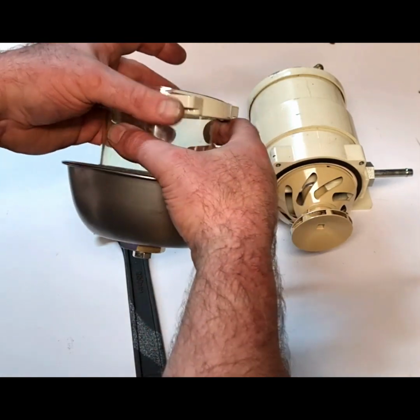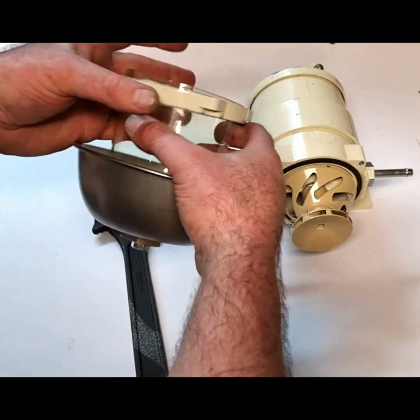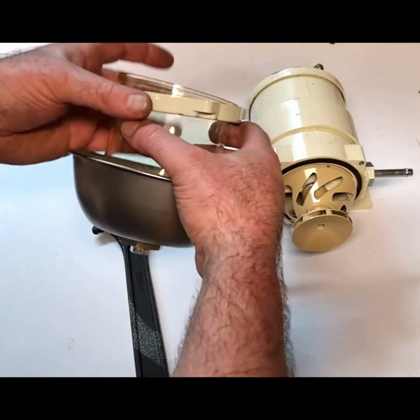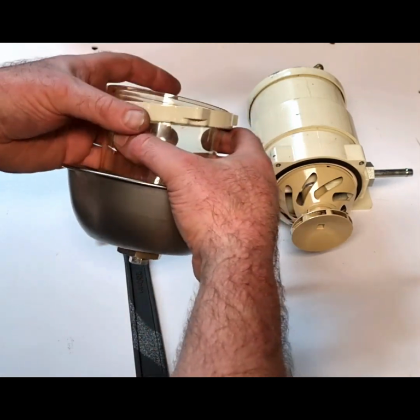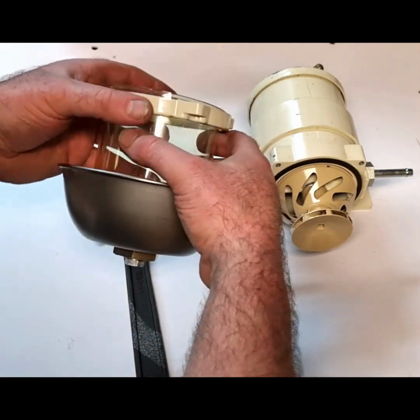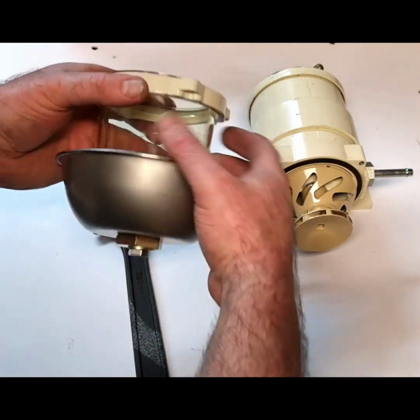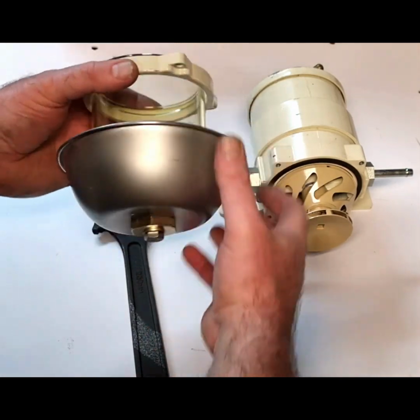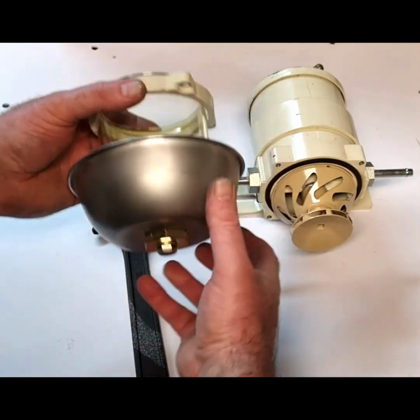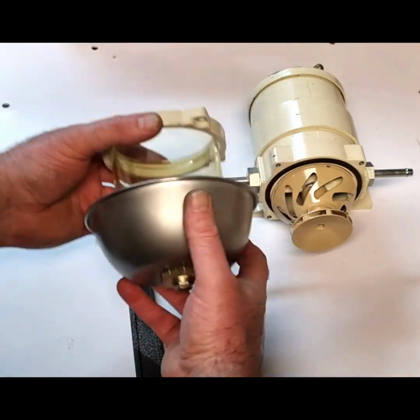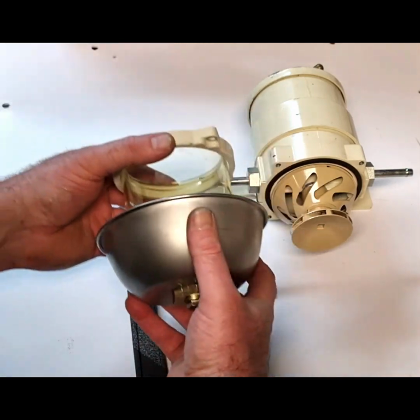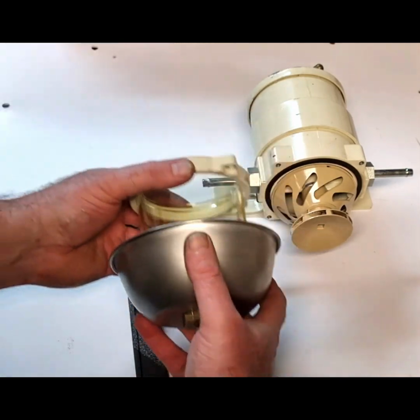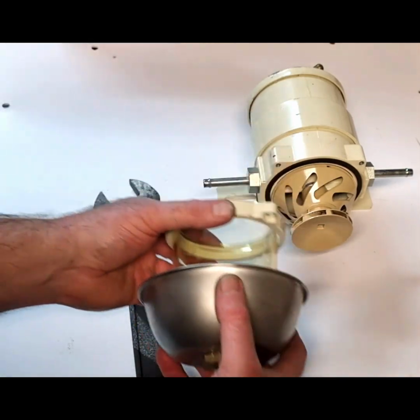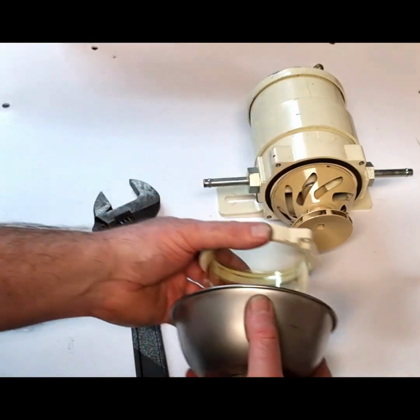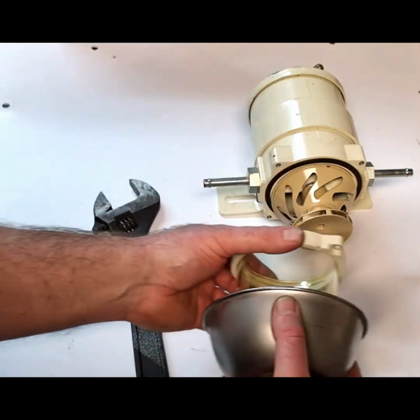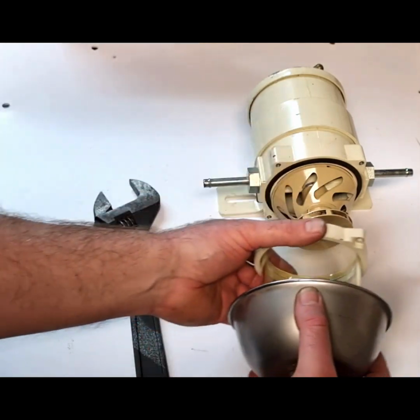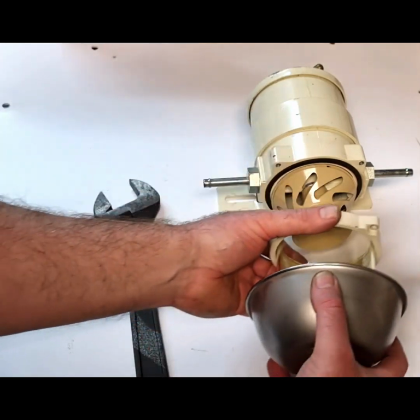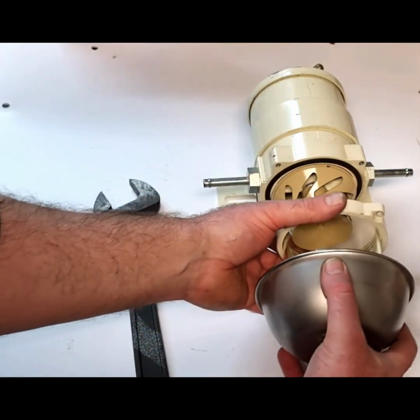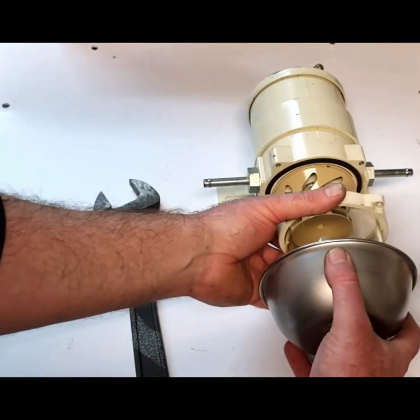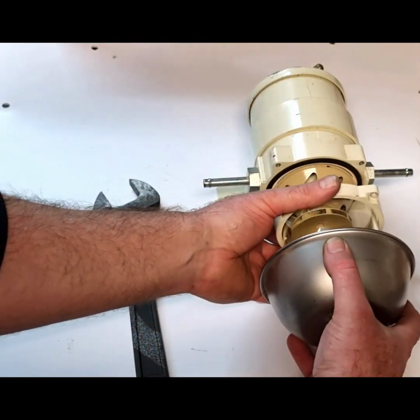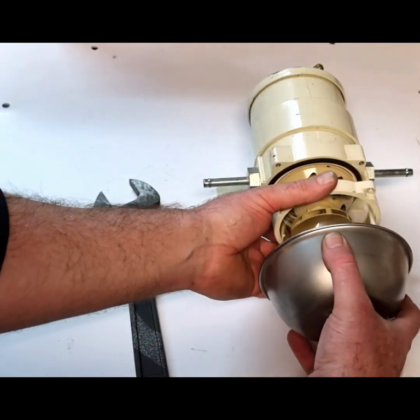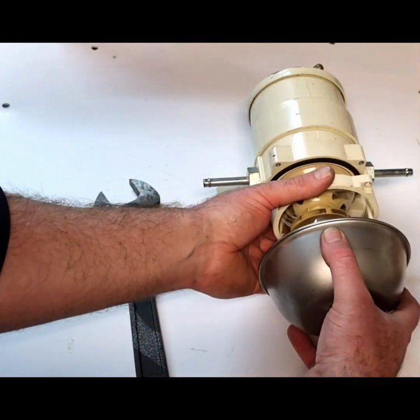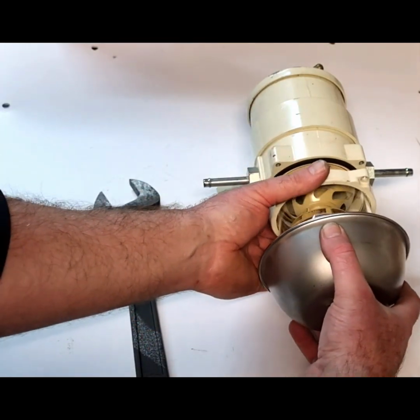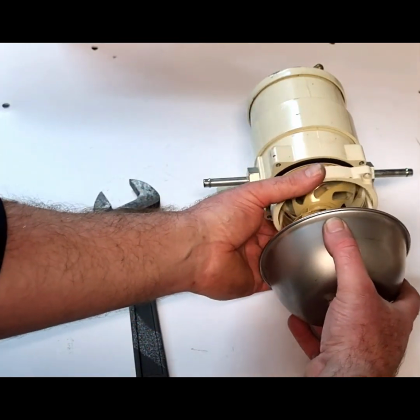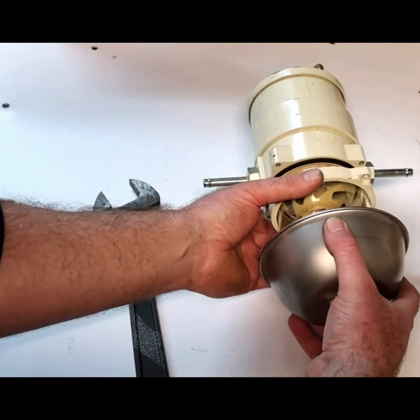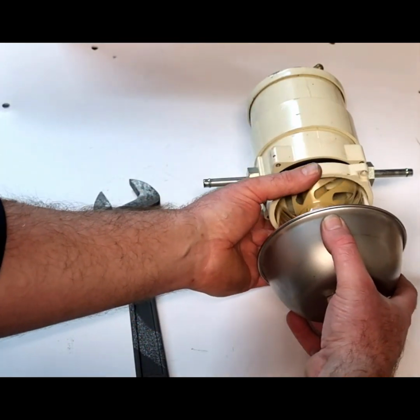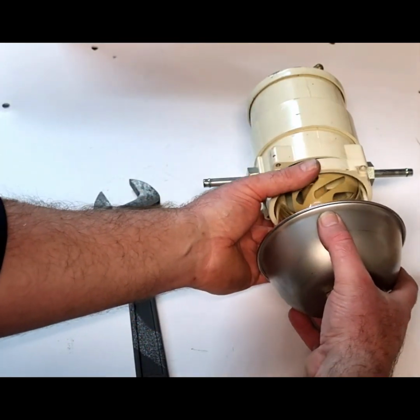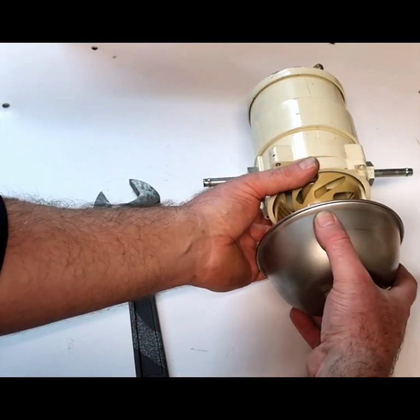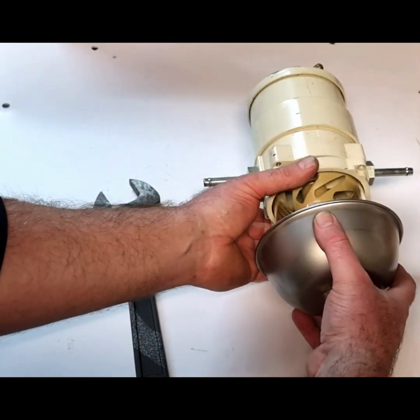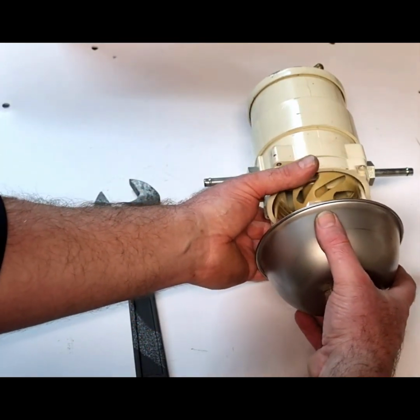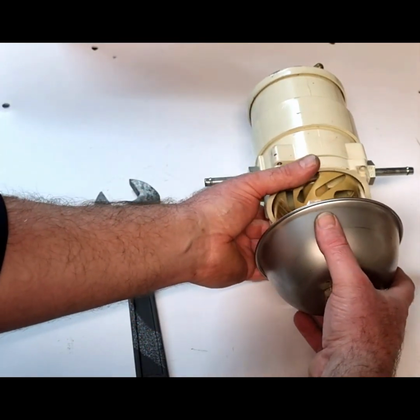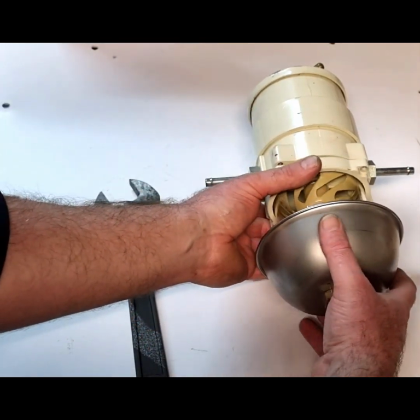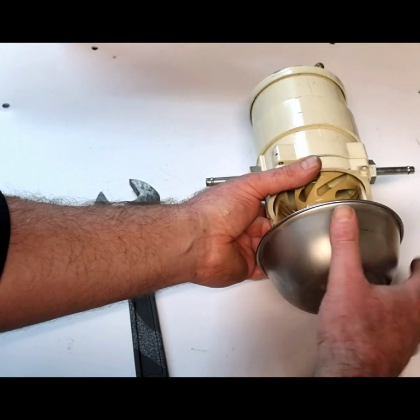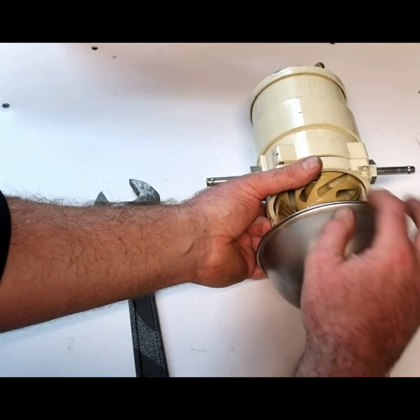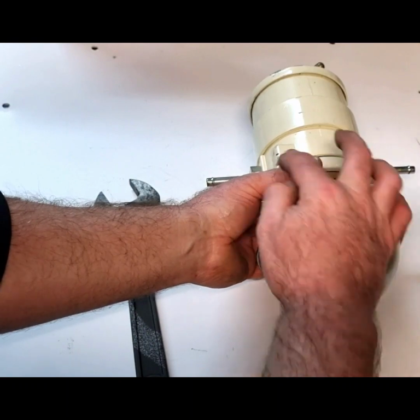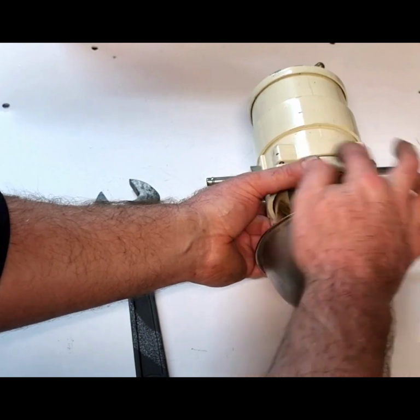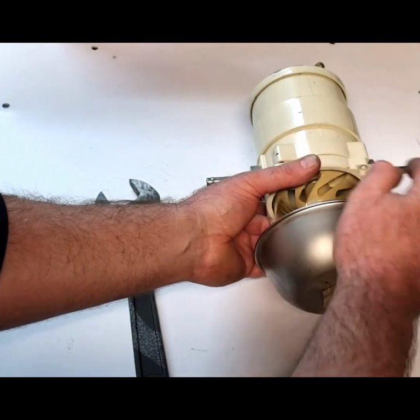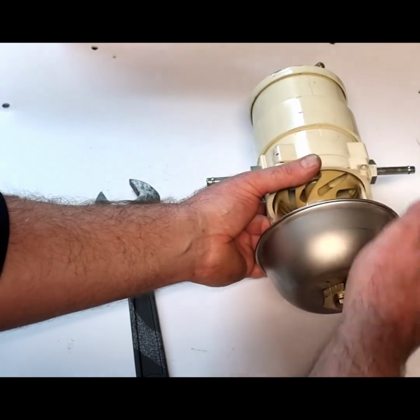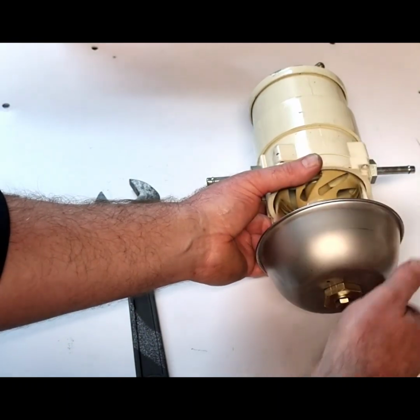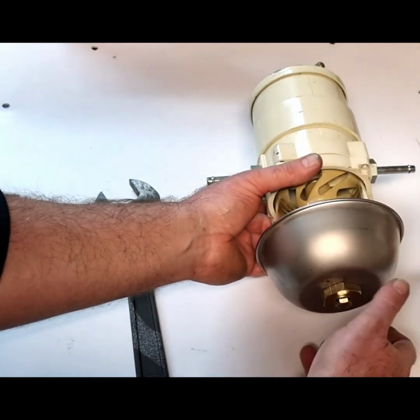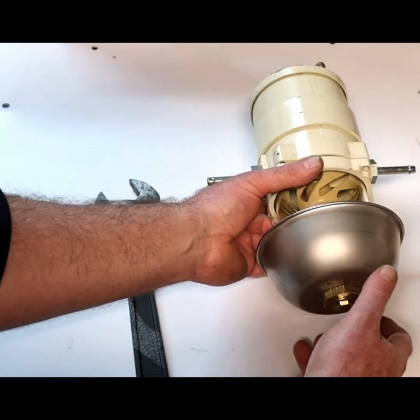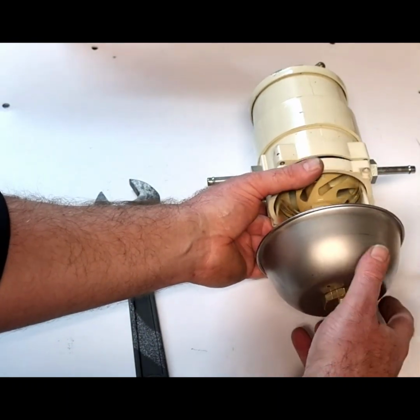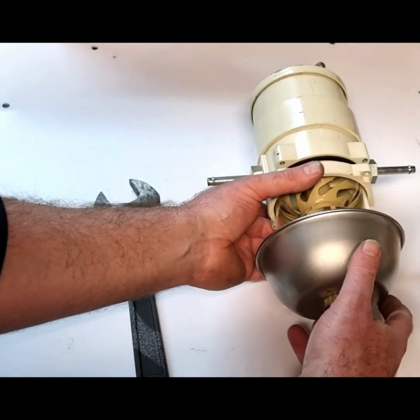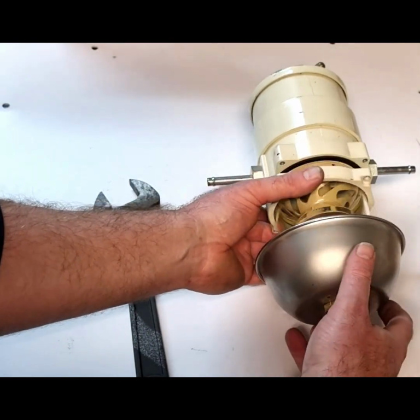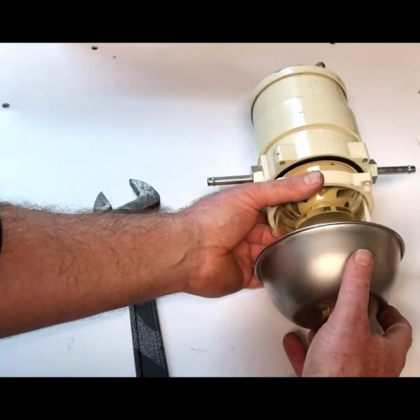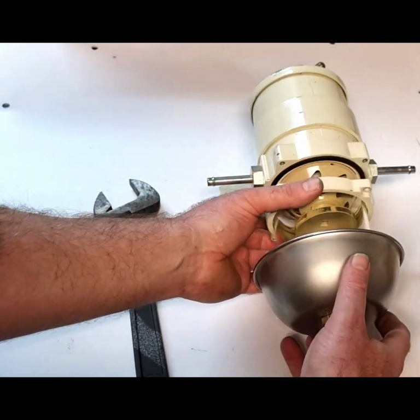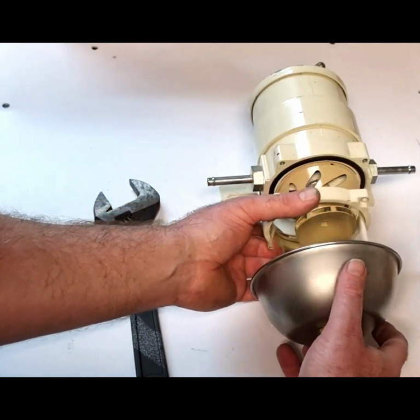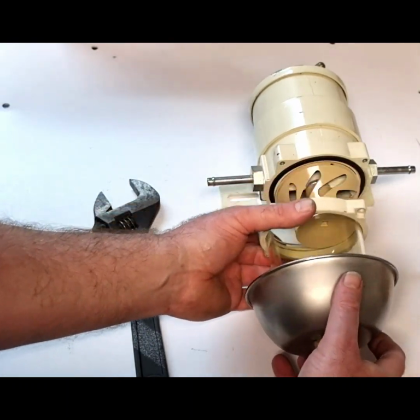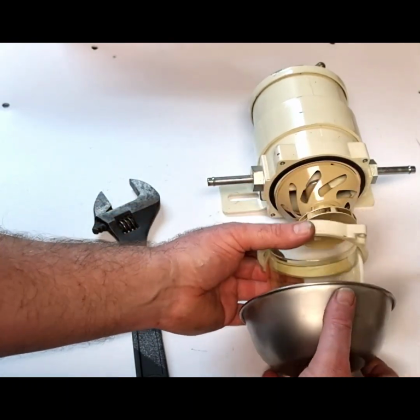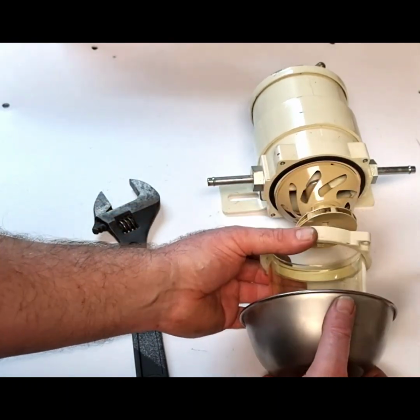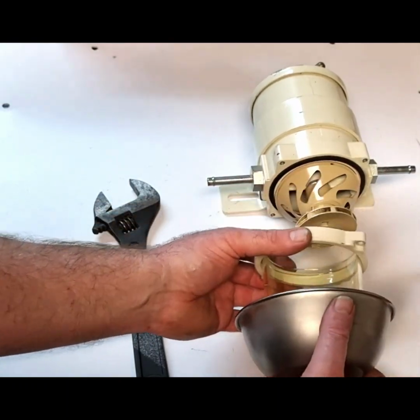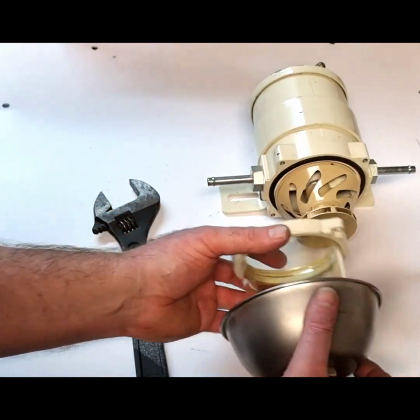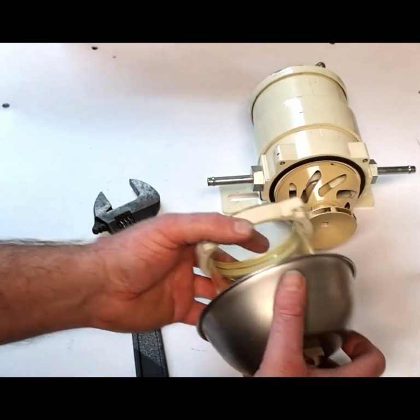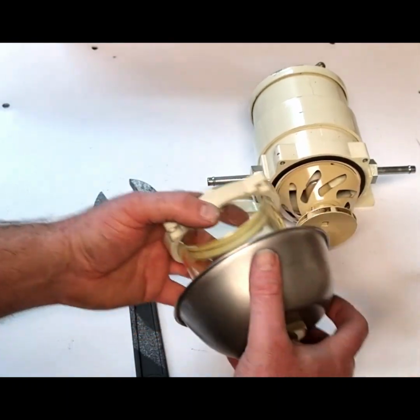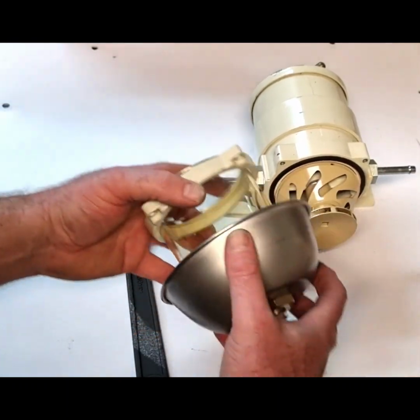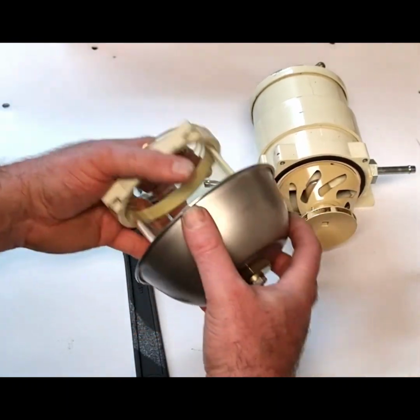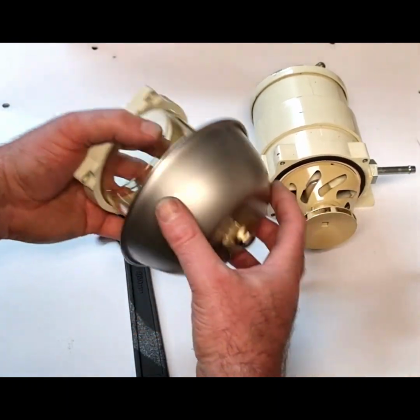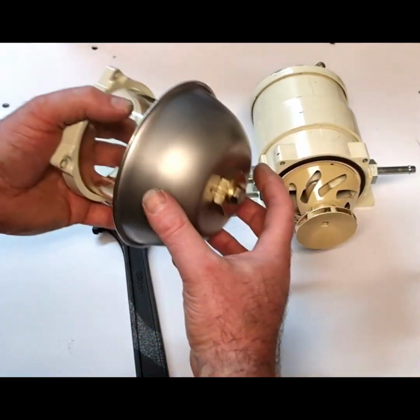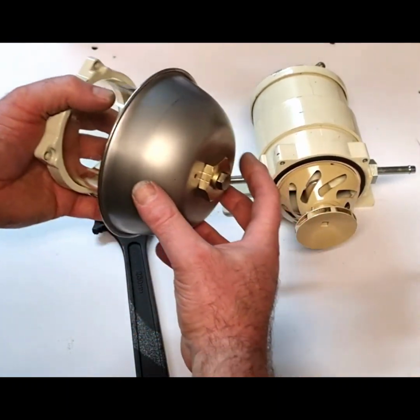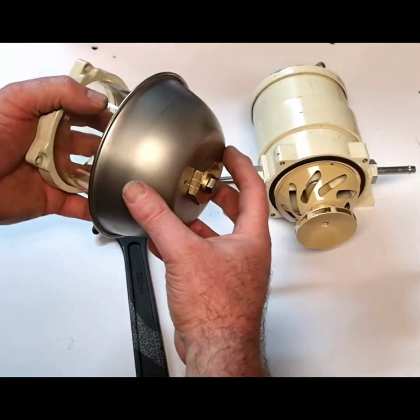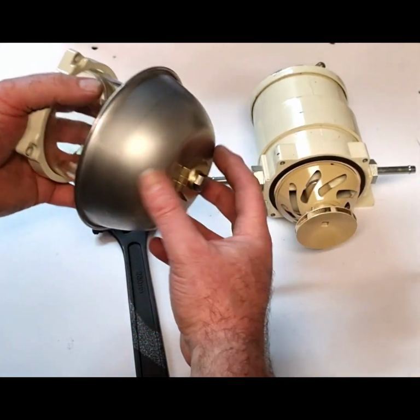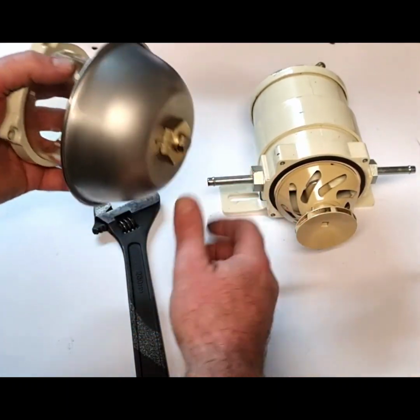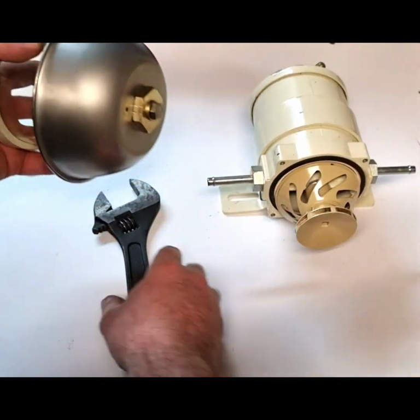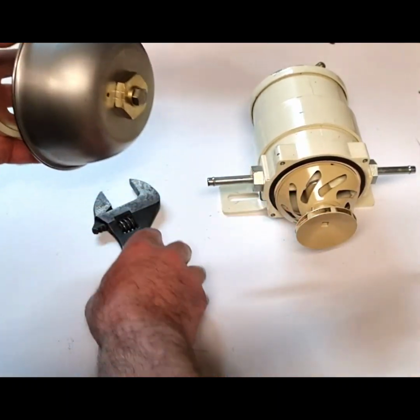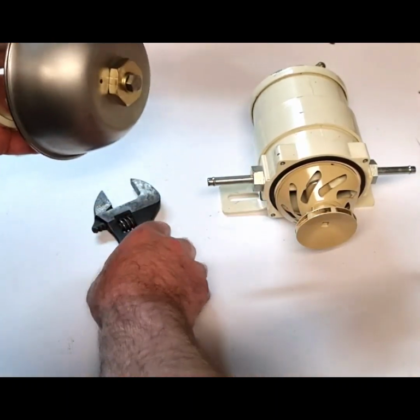So of course now you can return that back onto there and put the four bolts back in and you're pretty much finished.